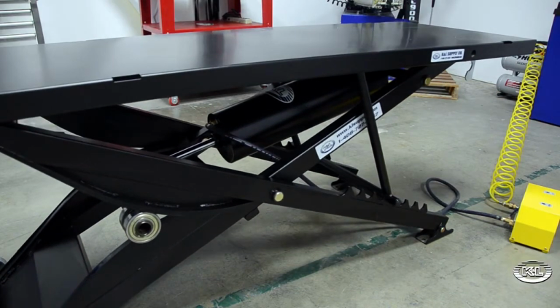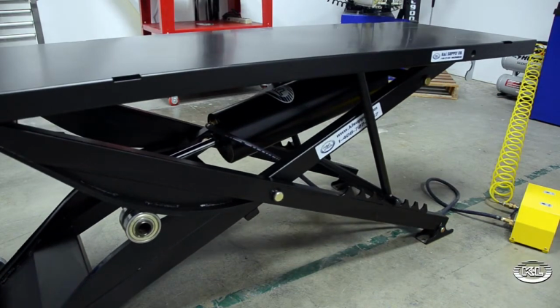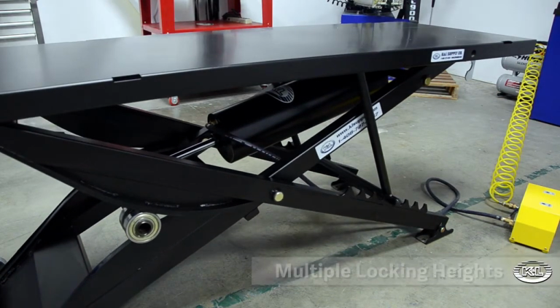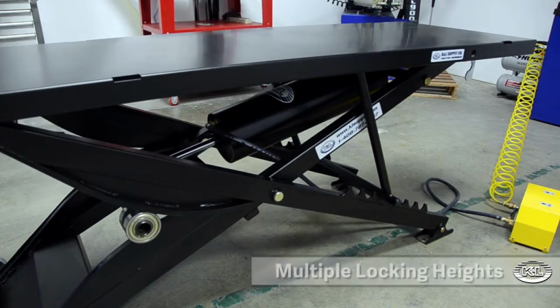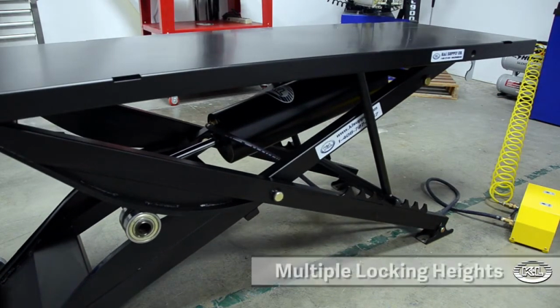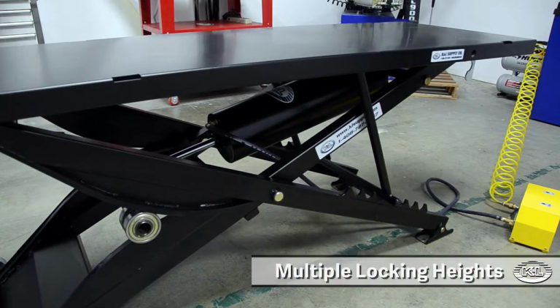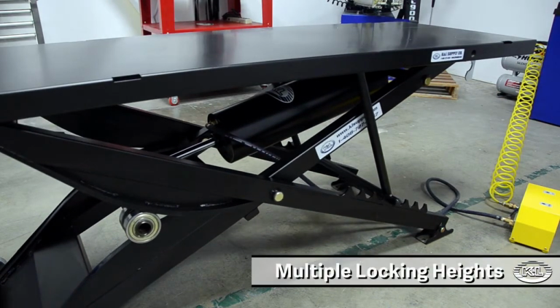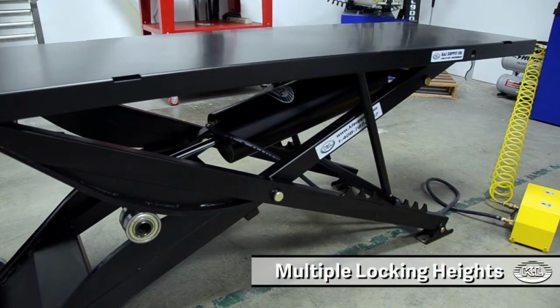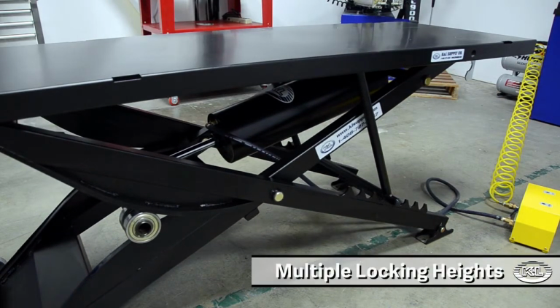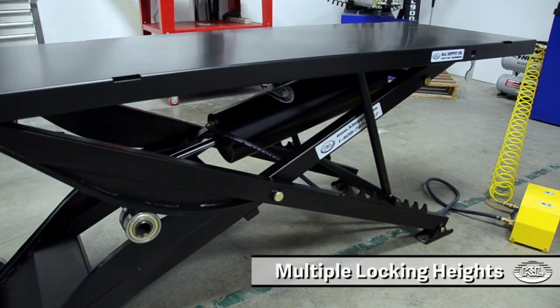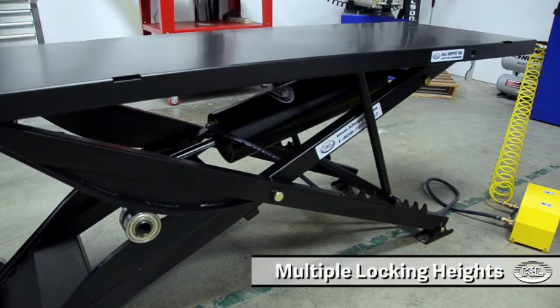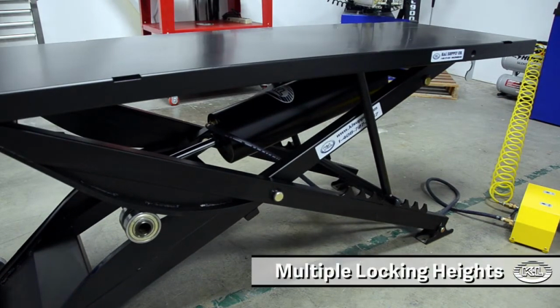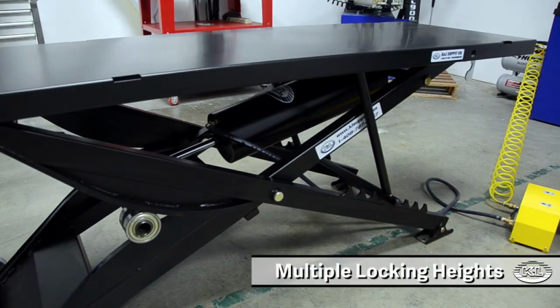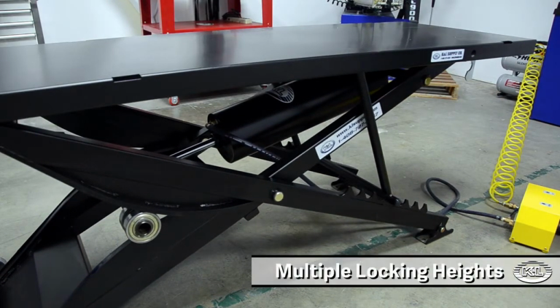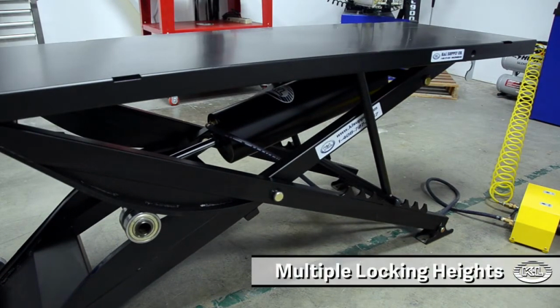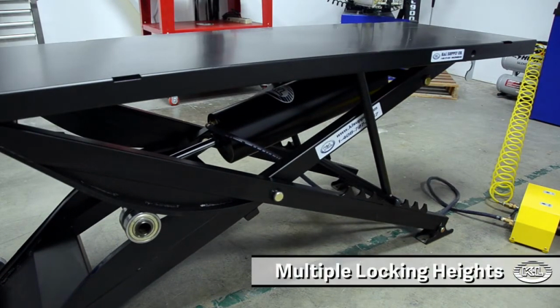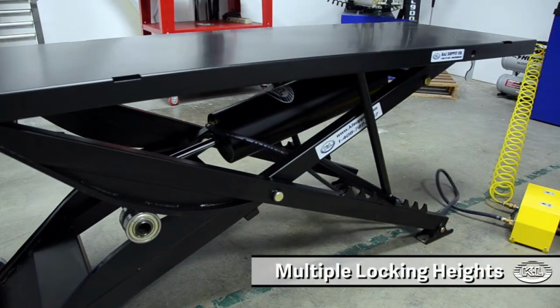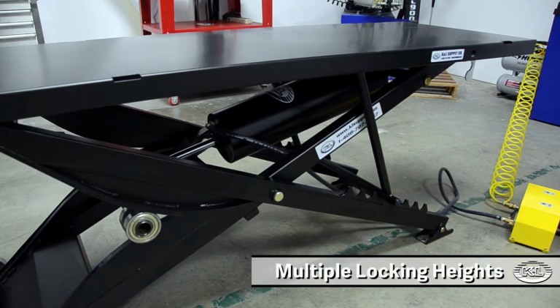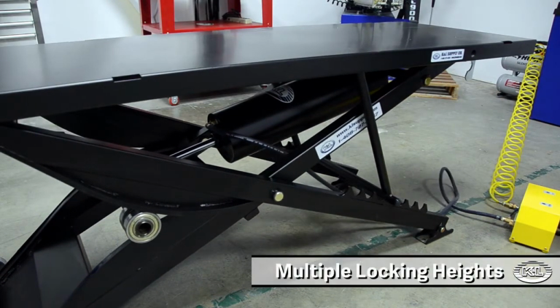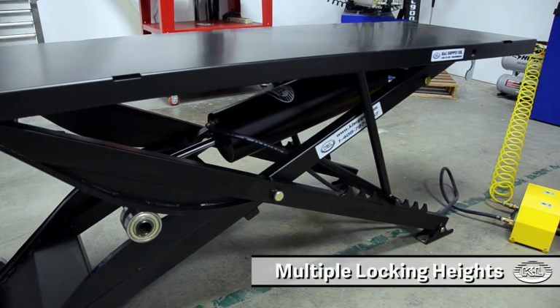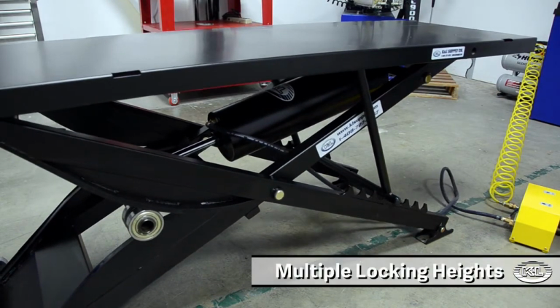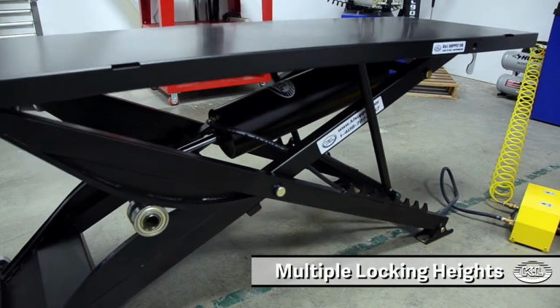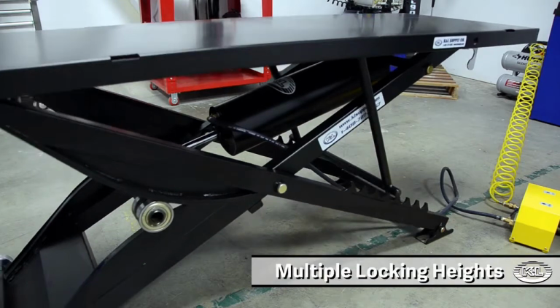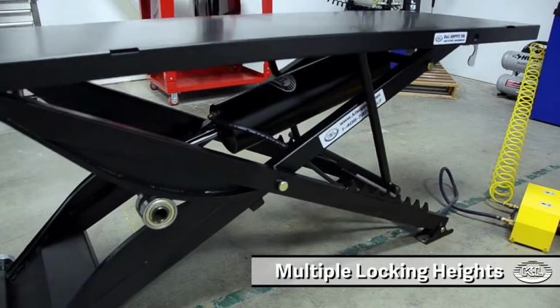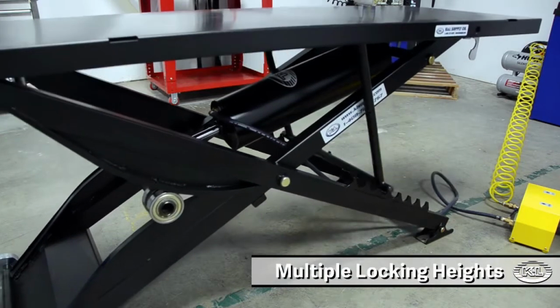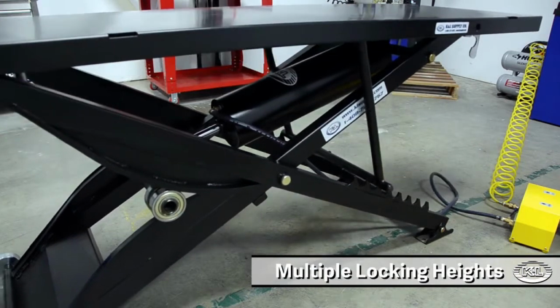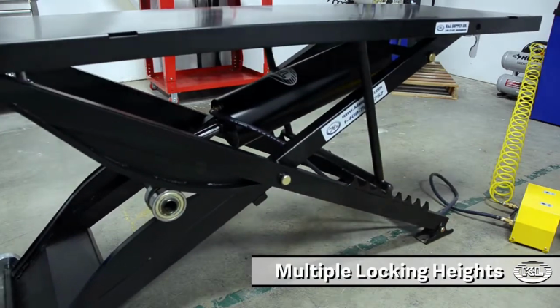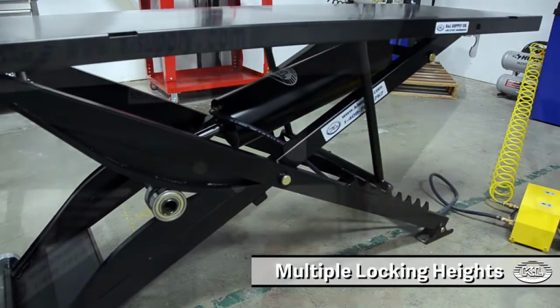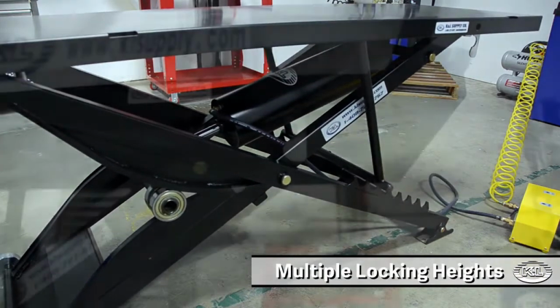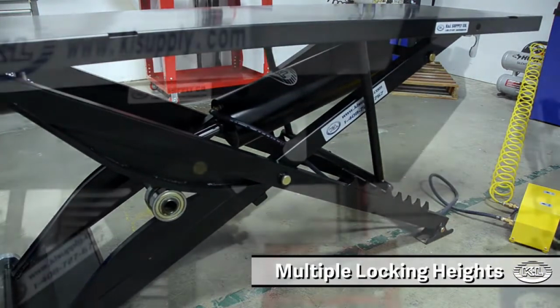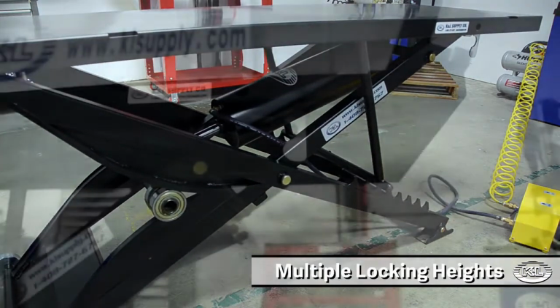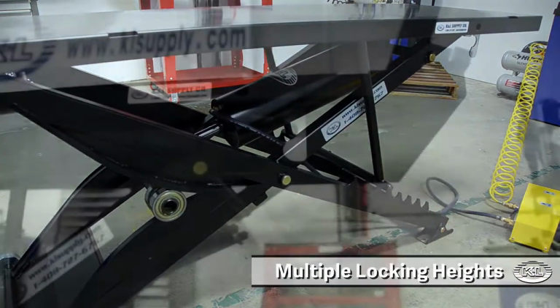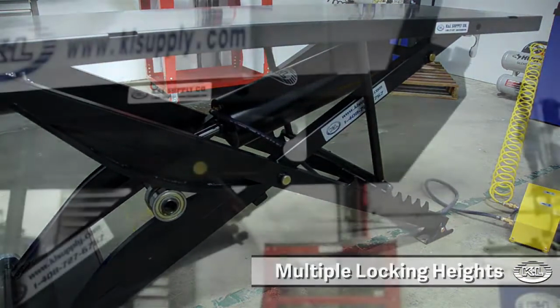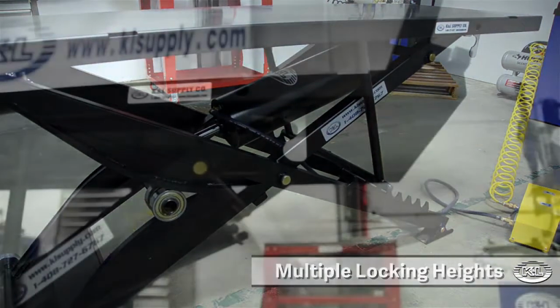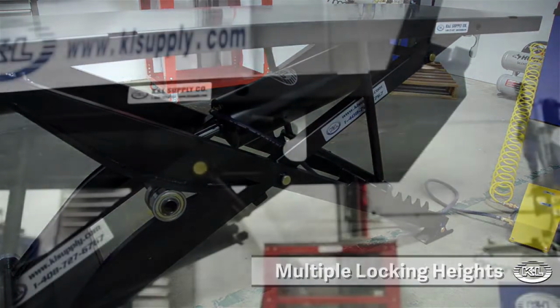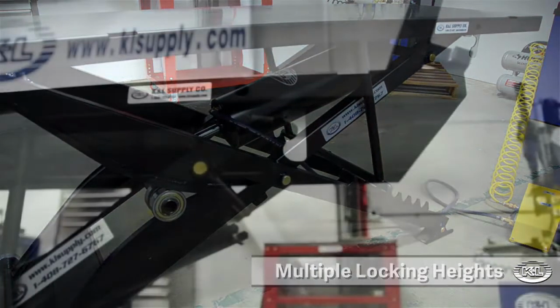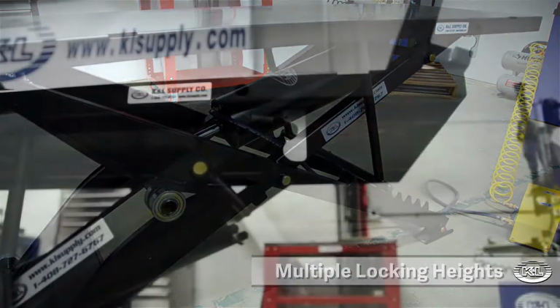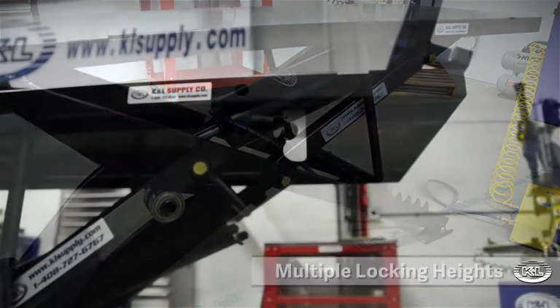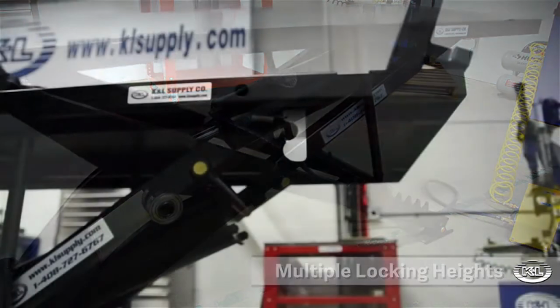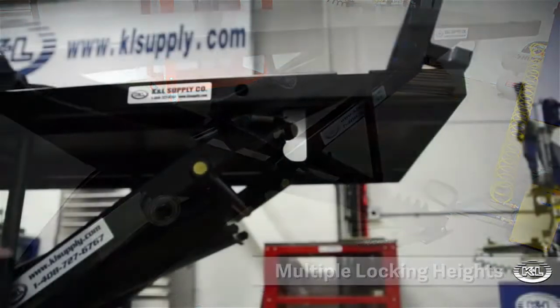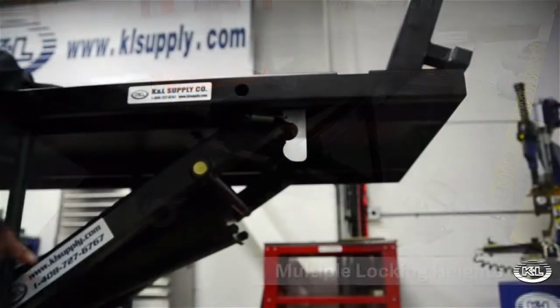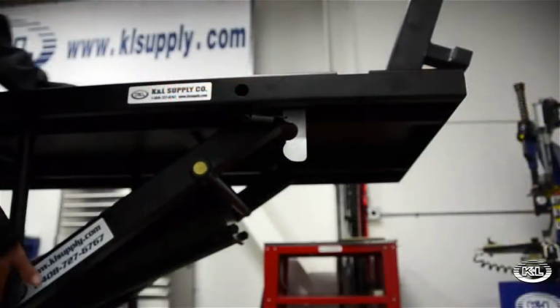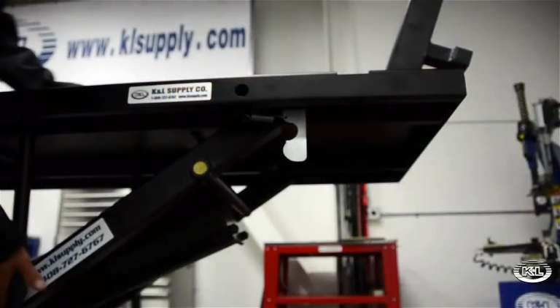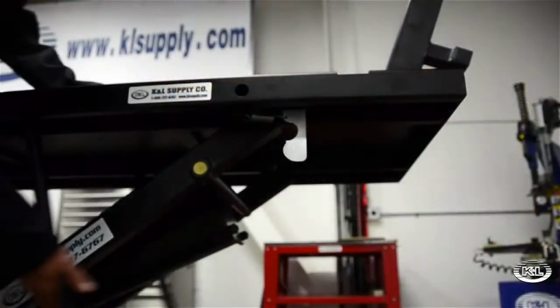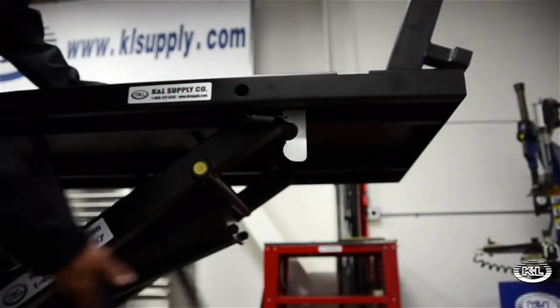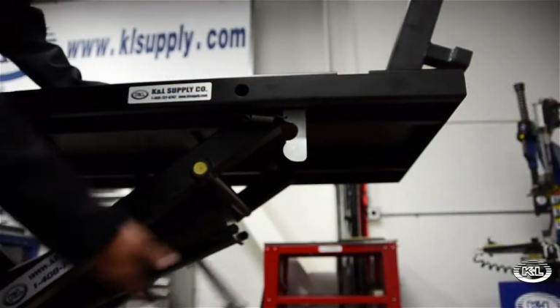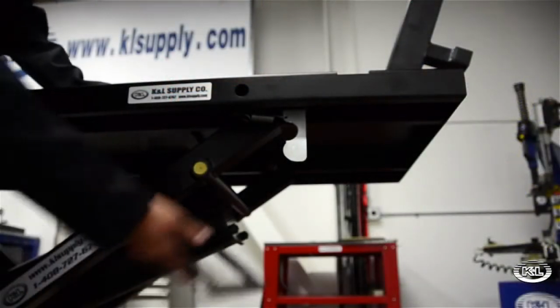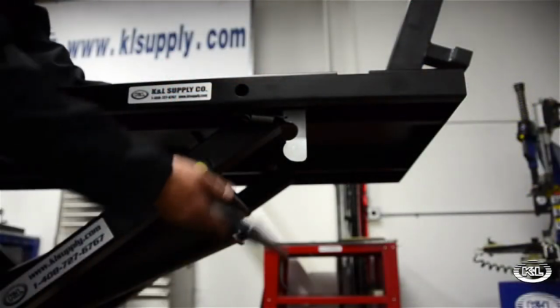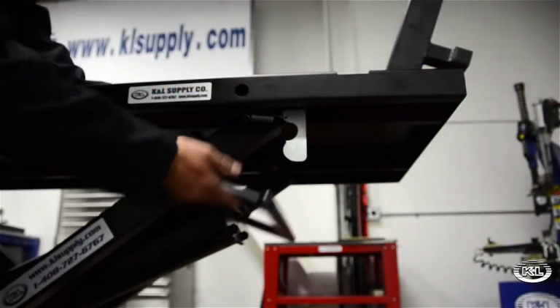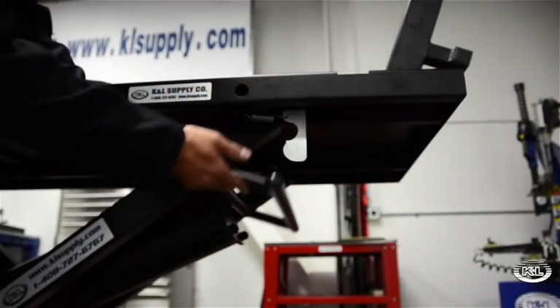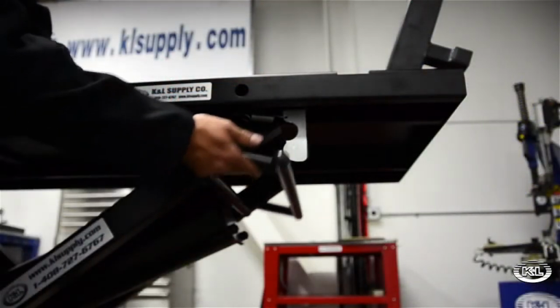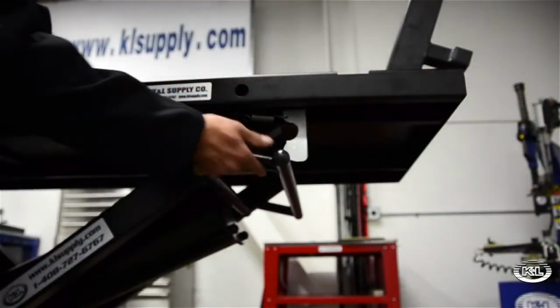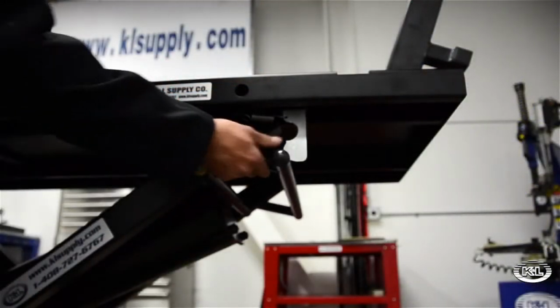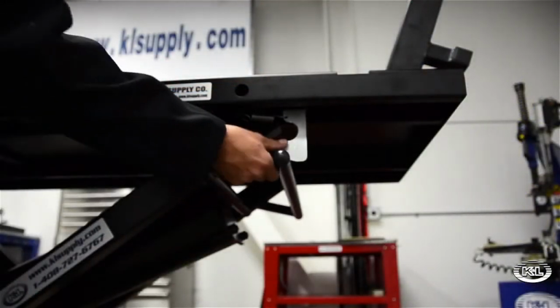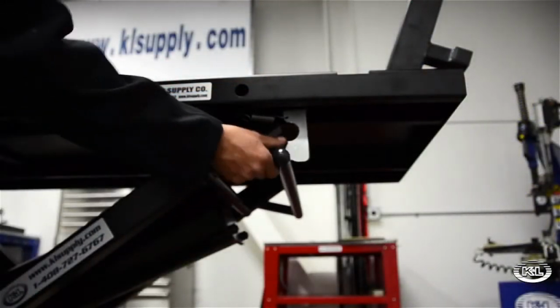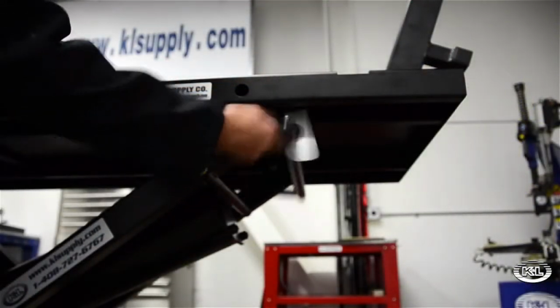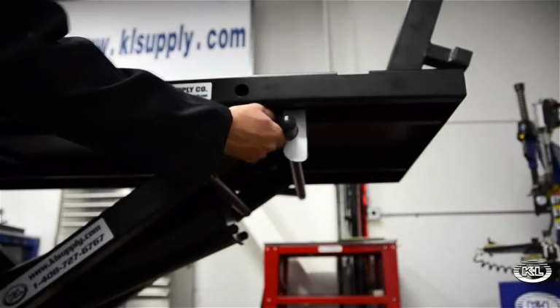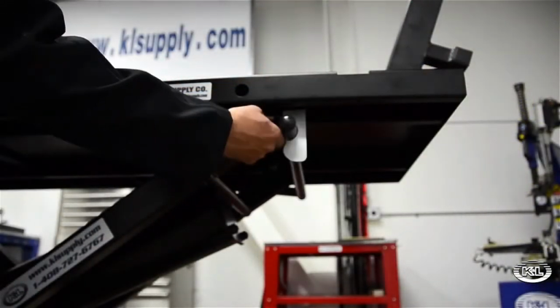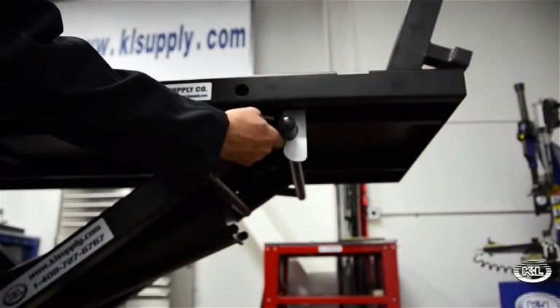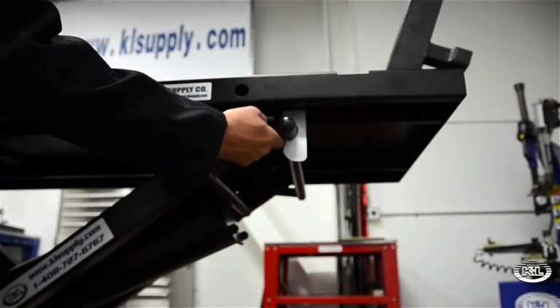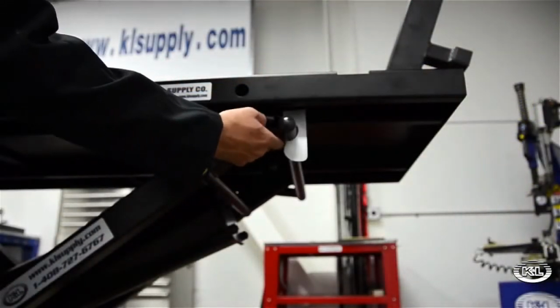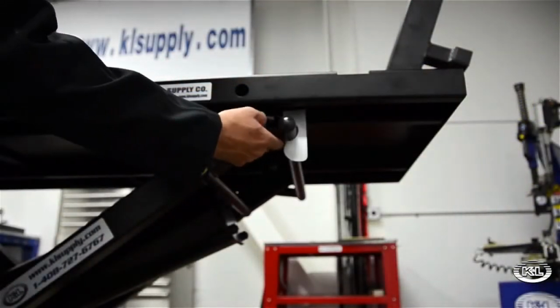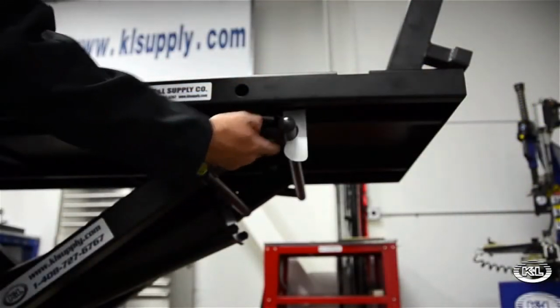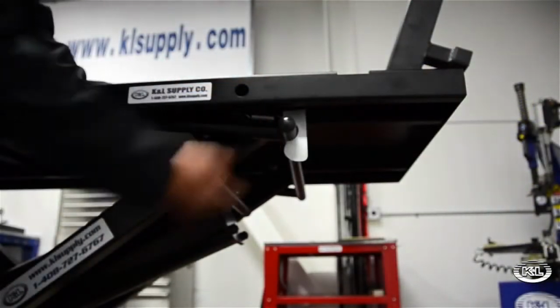To lower the lift, raise the deck from the lock position. Fold the lock into place and lower the unit.